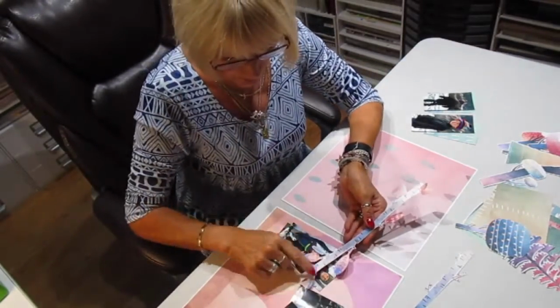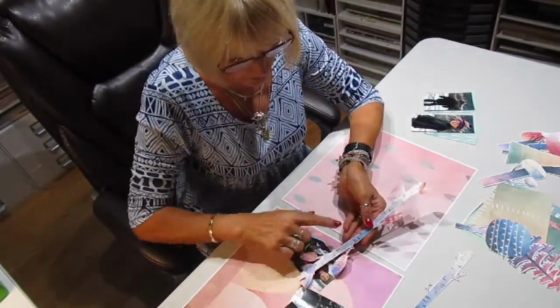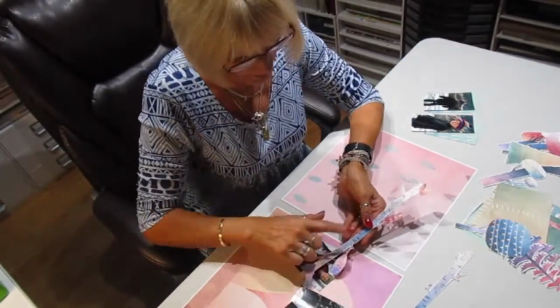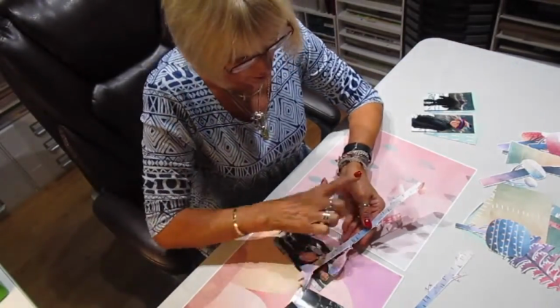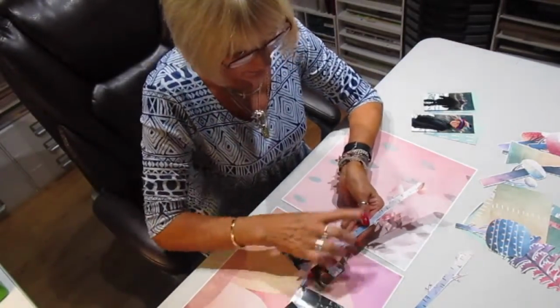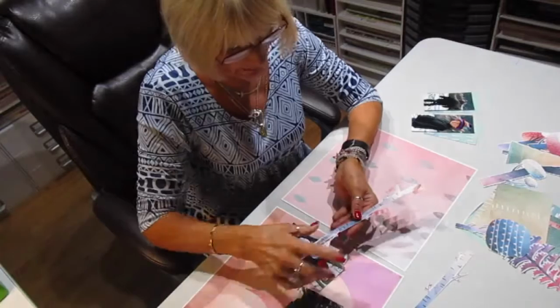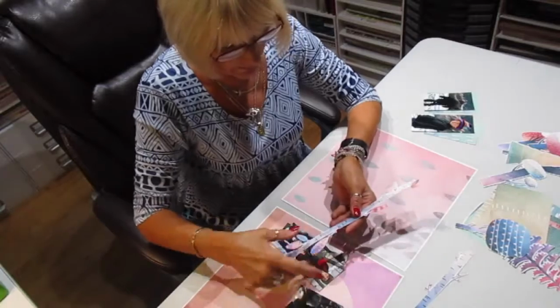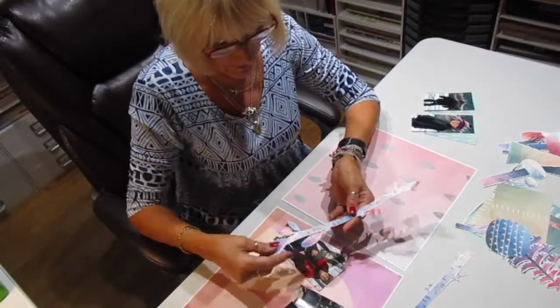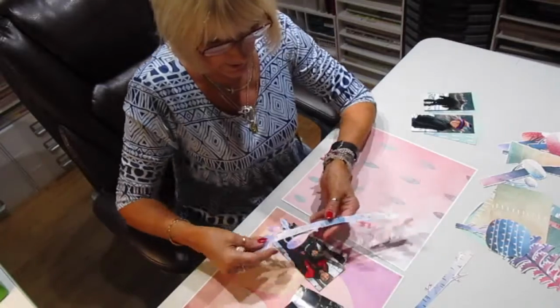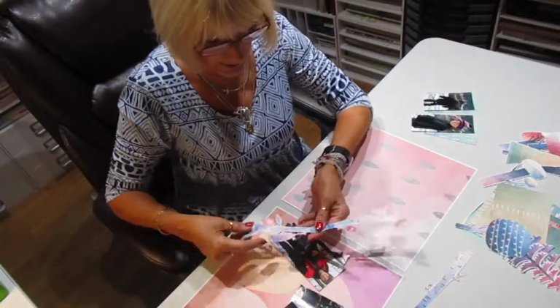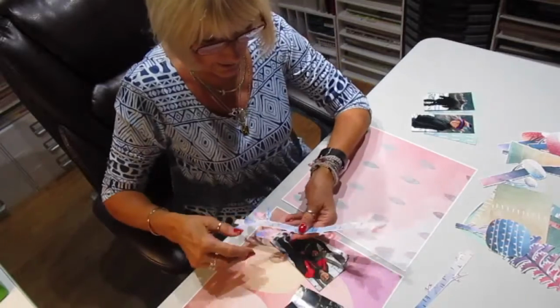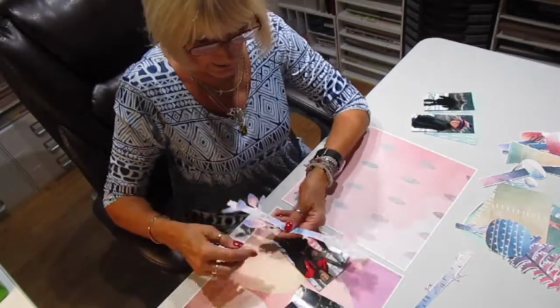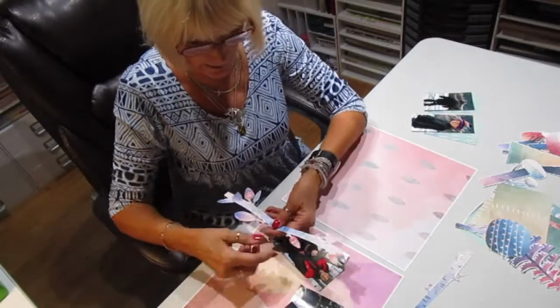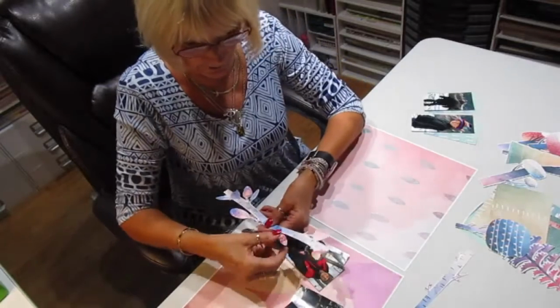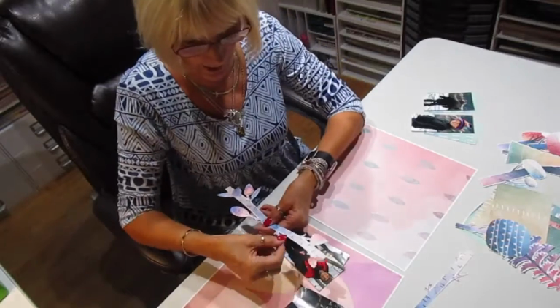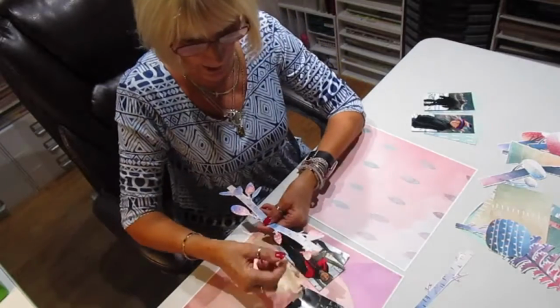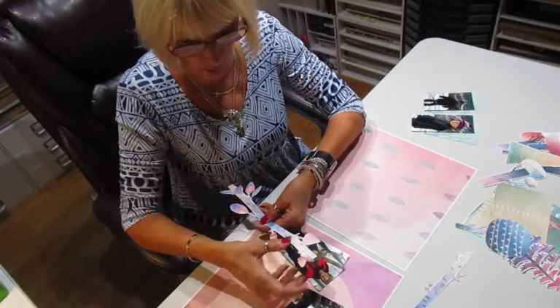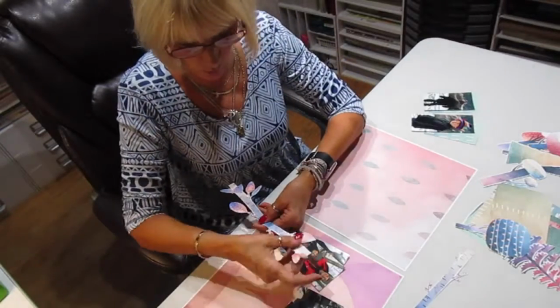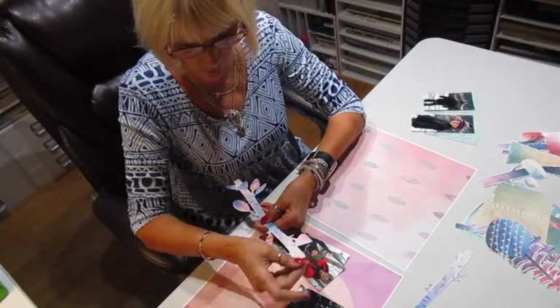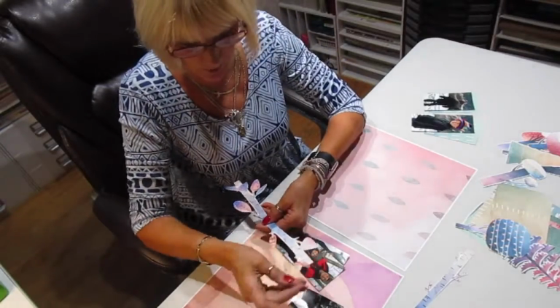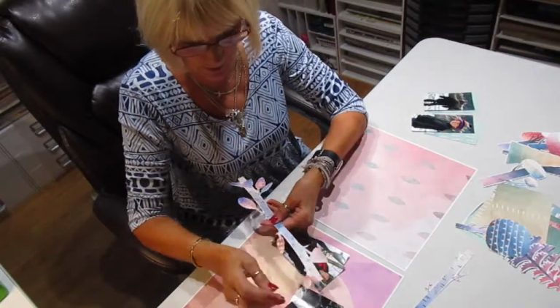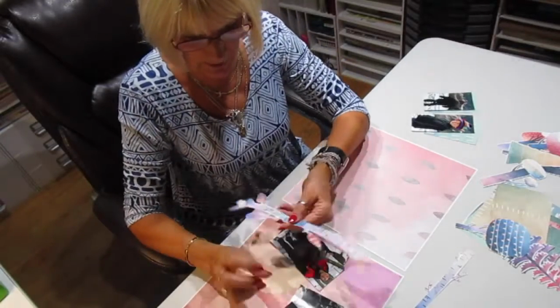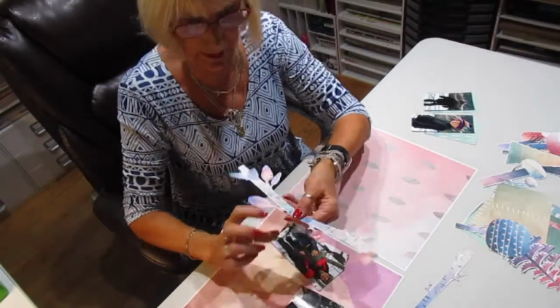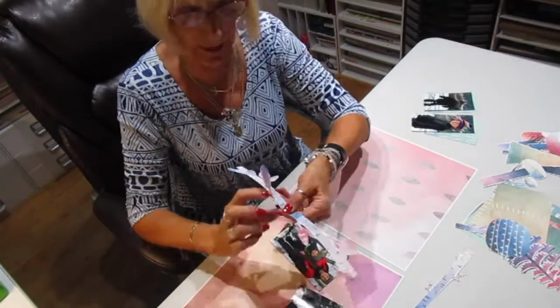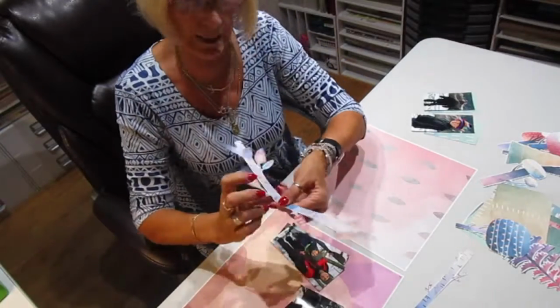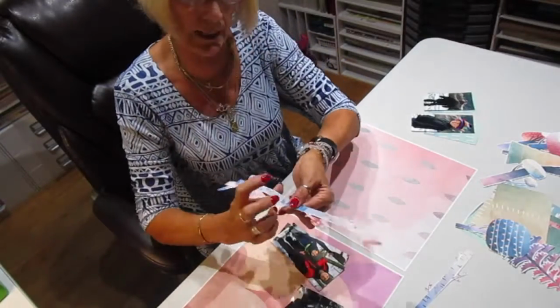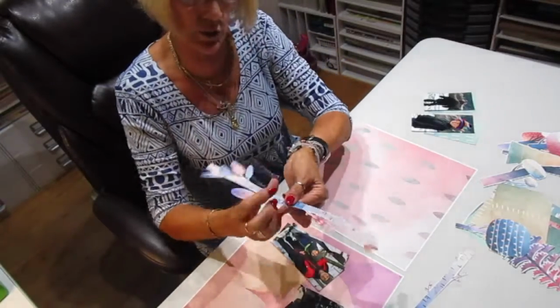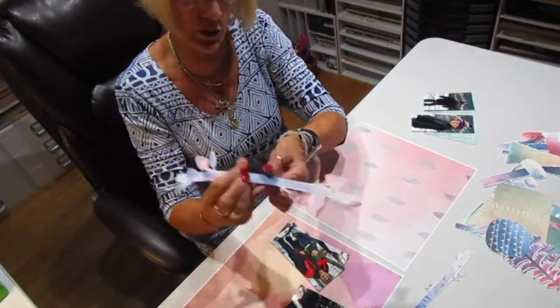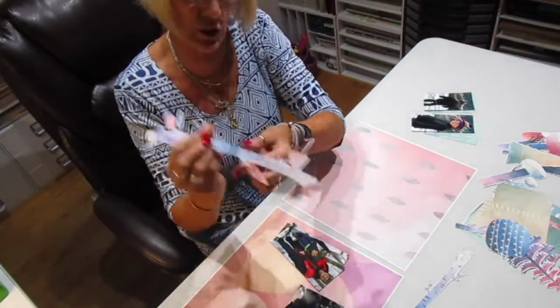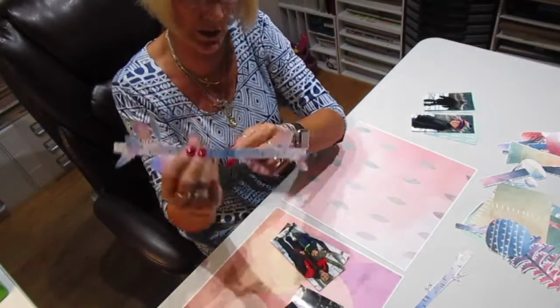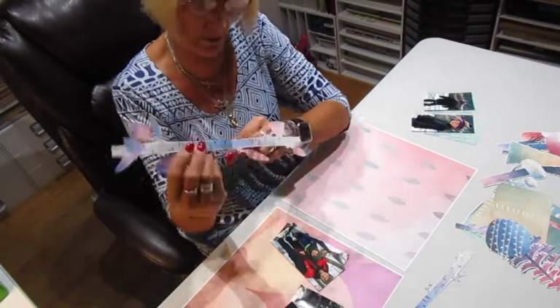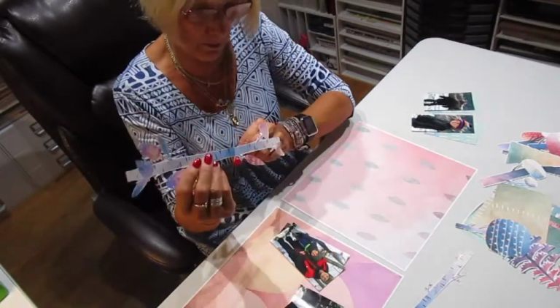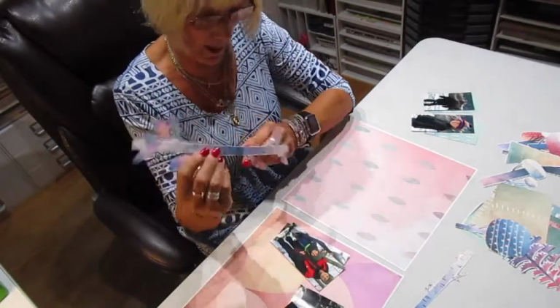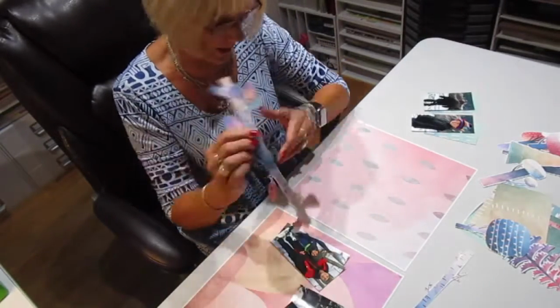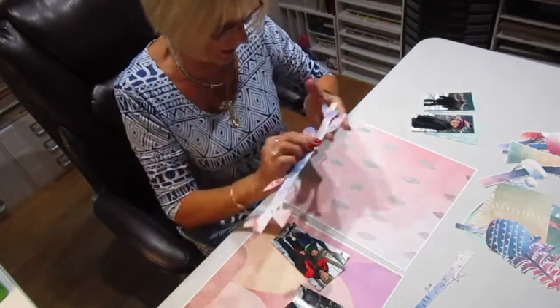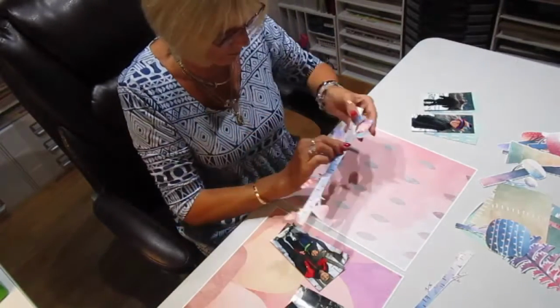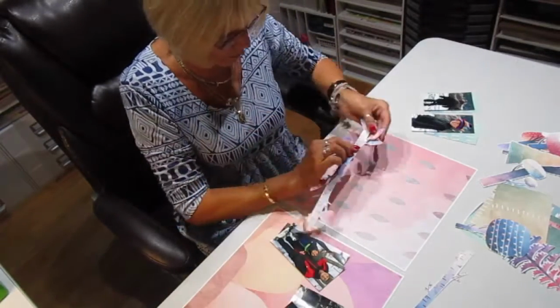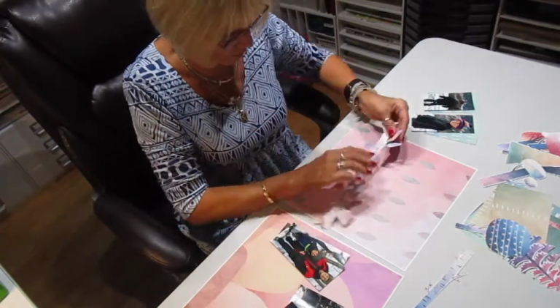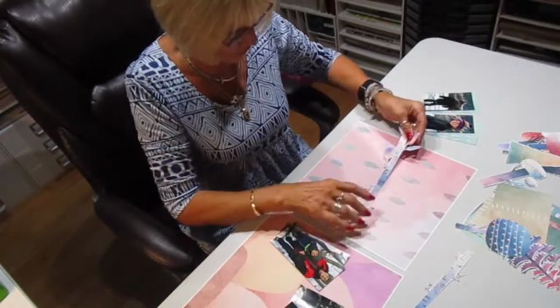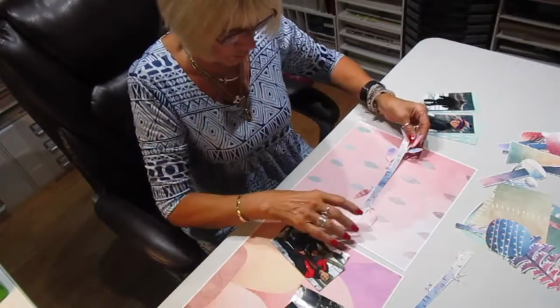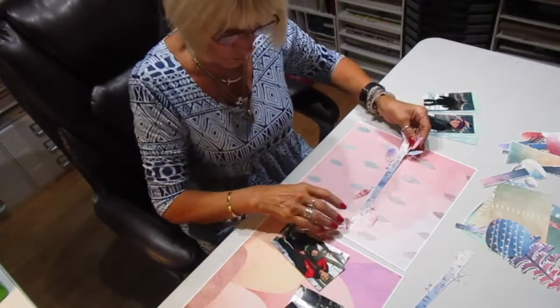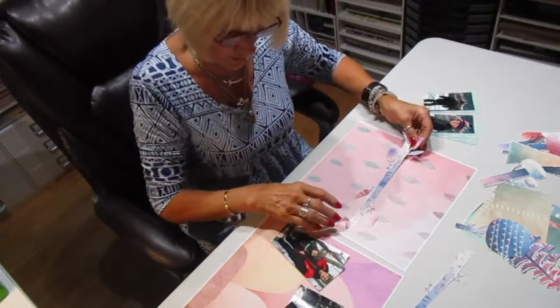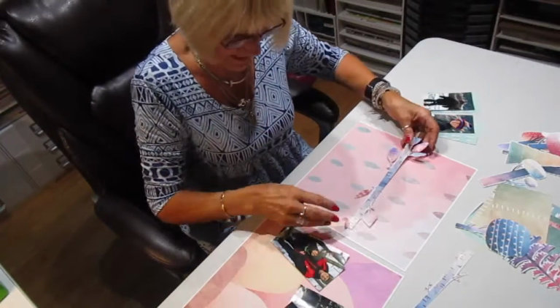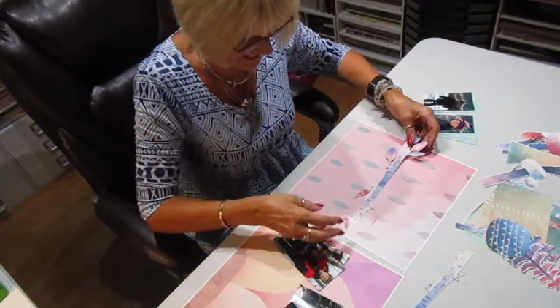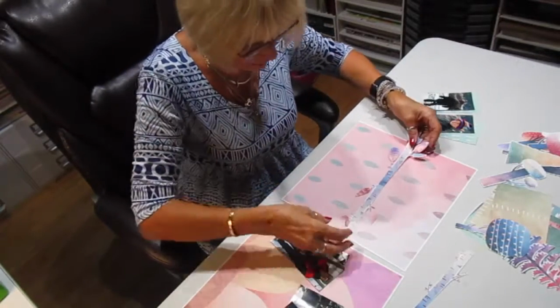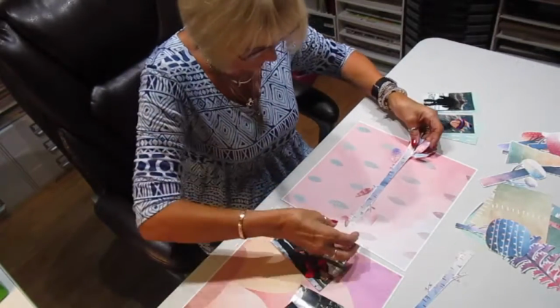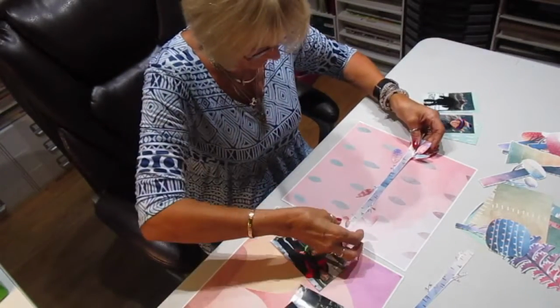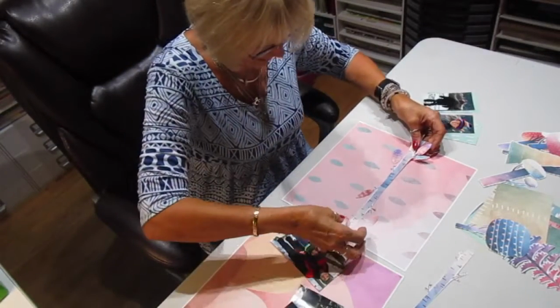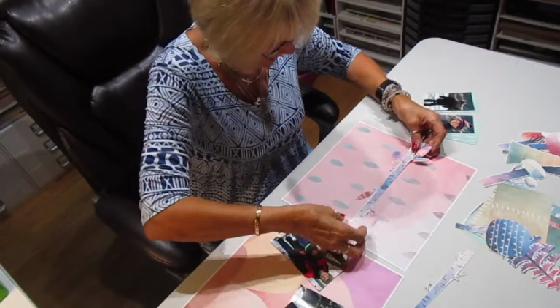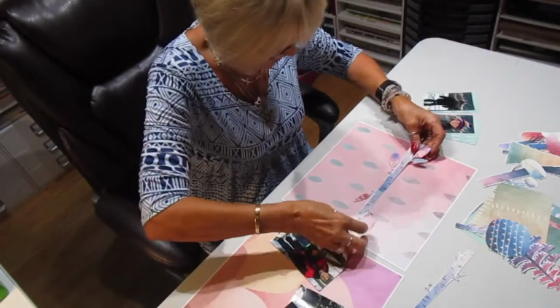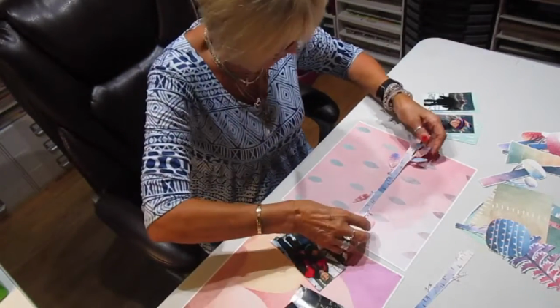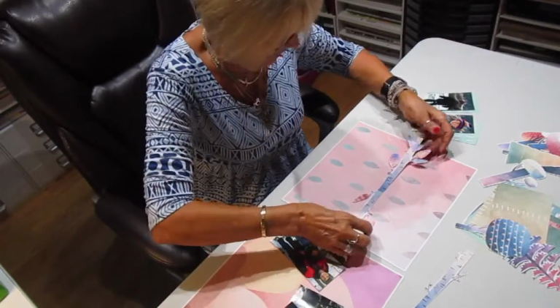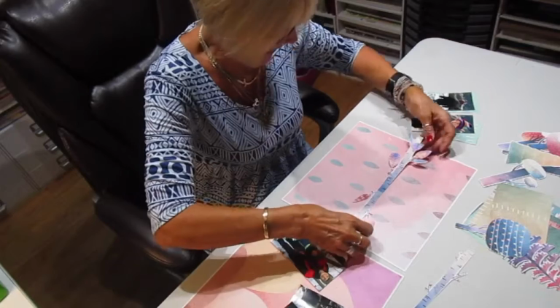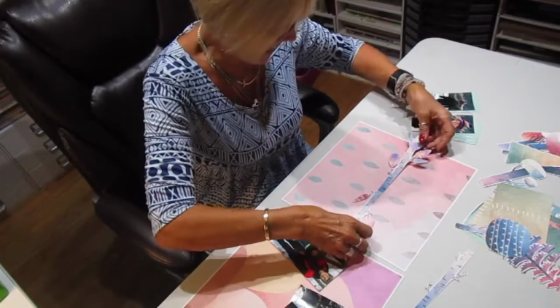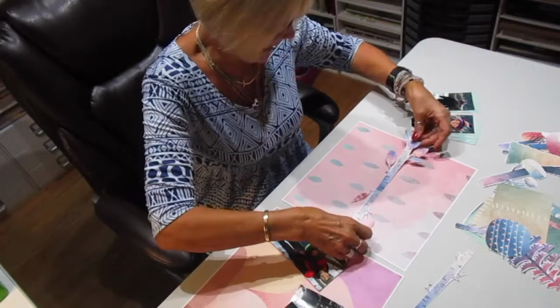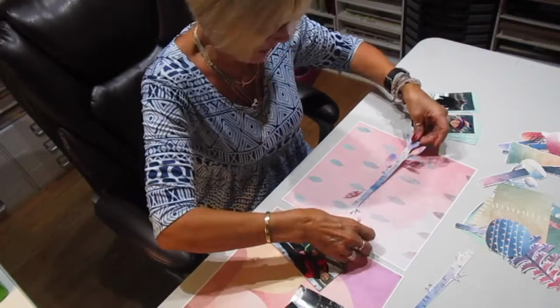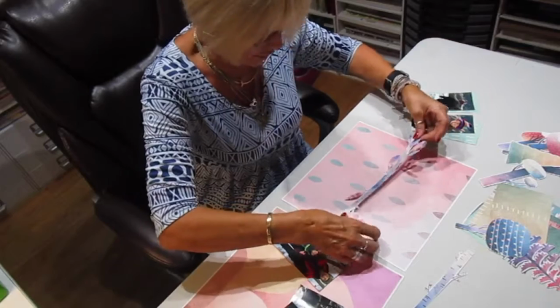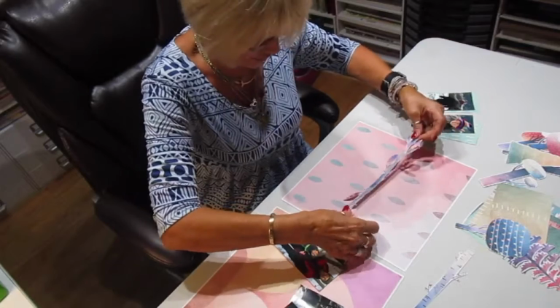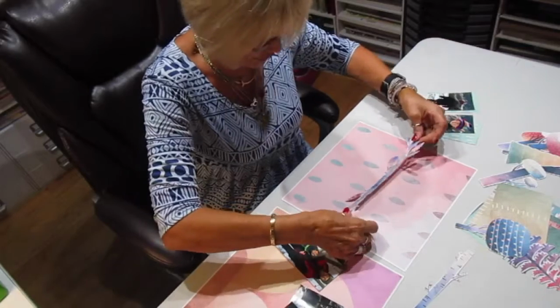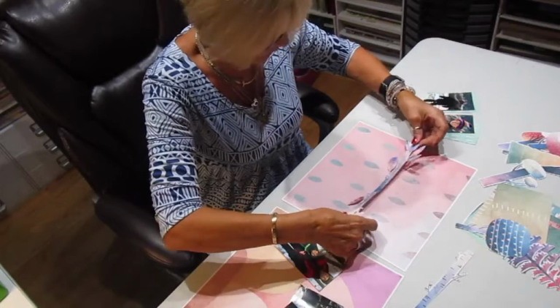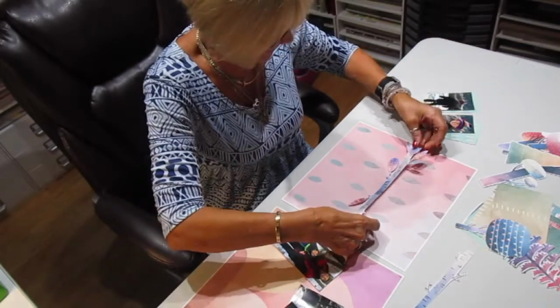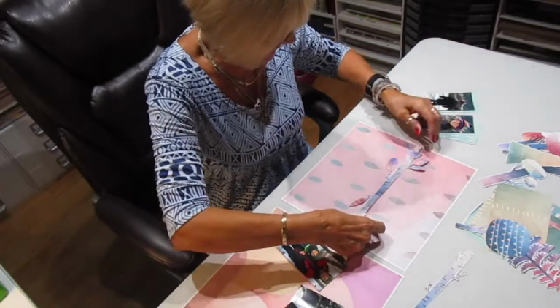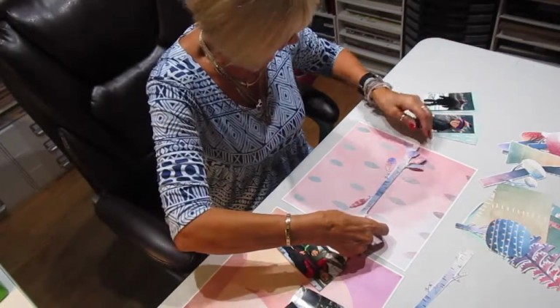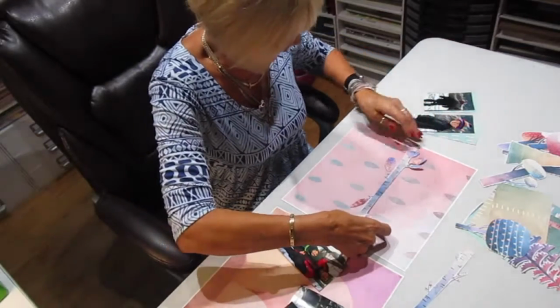There's a bunch of leaves and pine cones and things like that, so I just made a border to go in the center of my paper just using that.